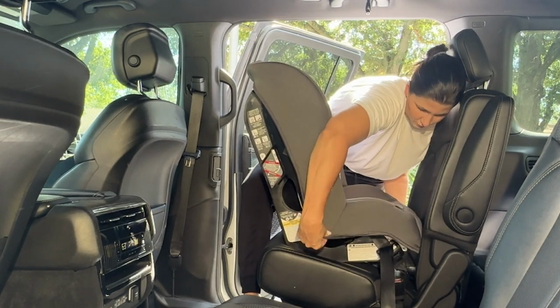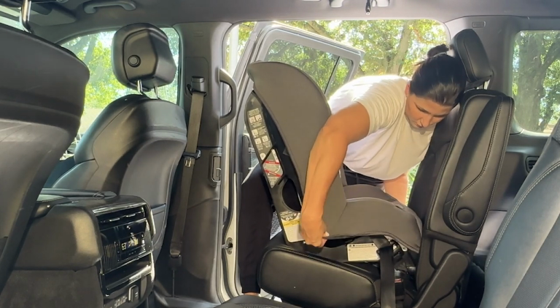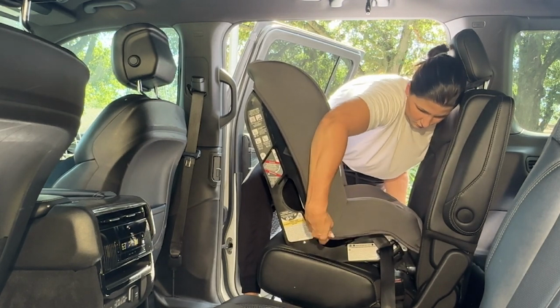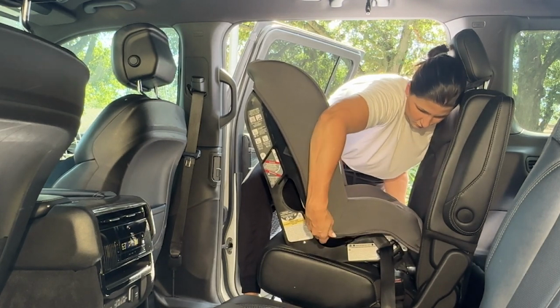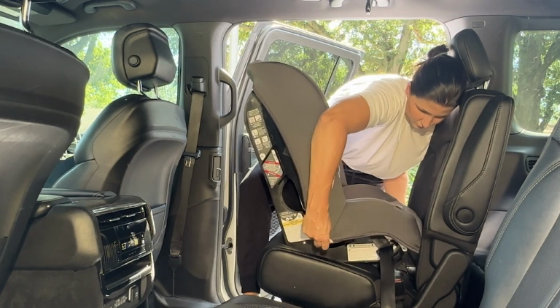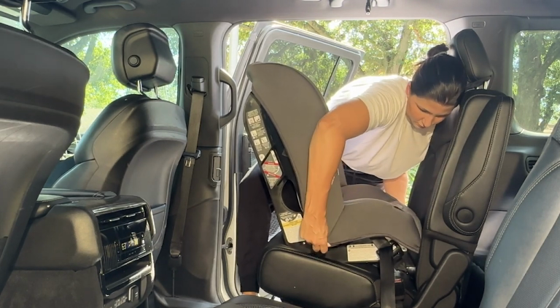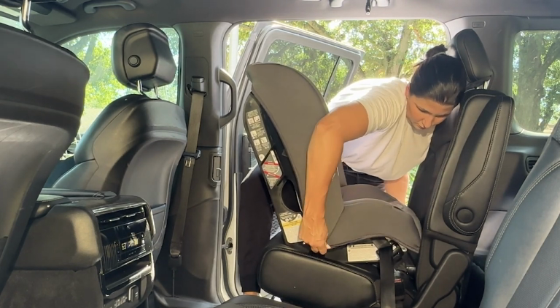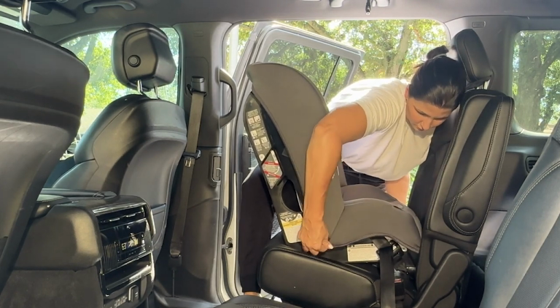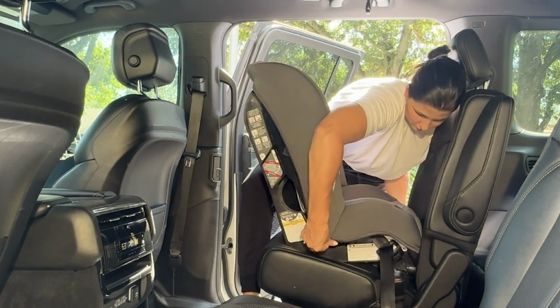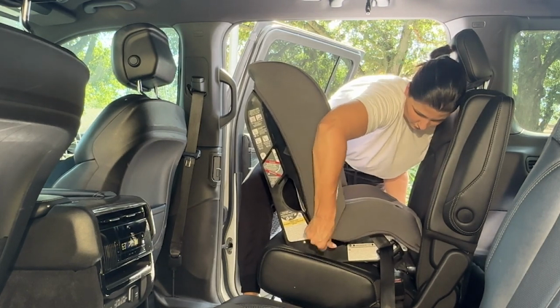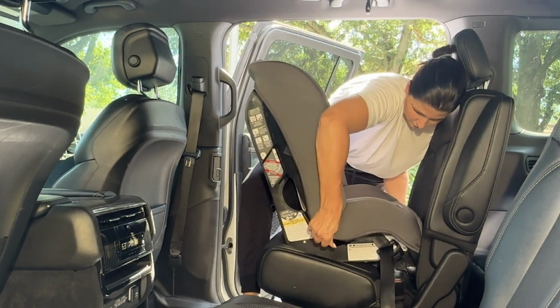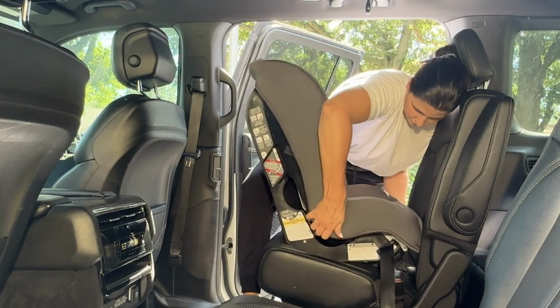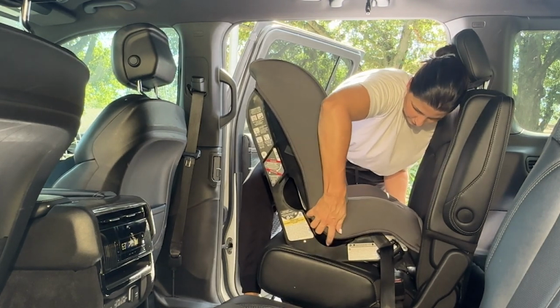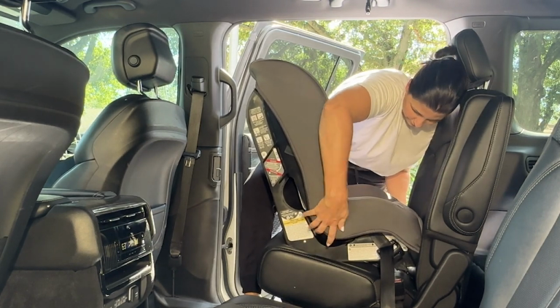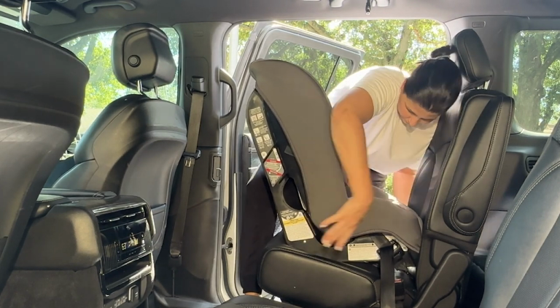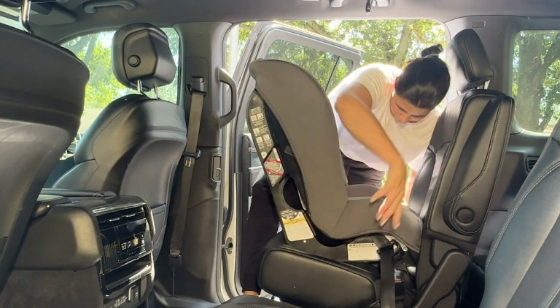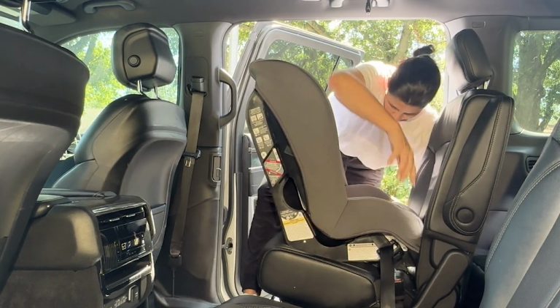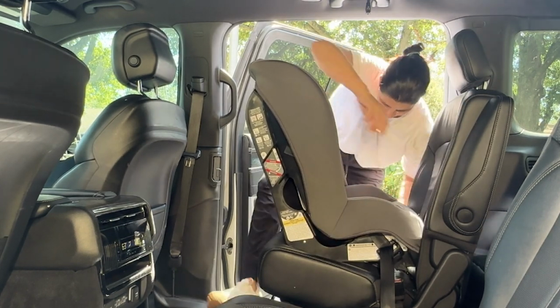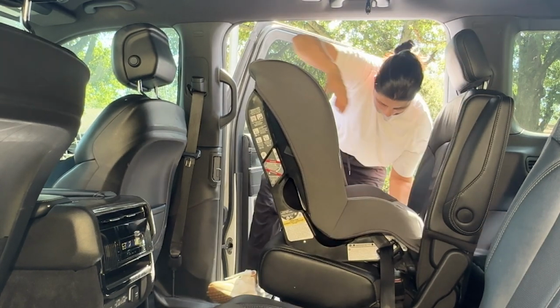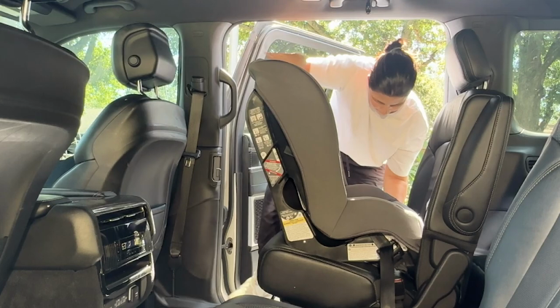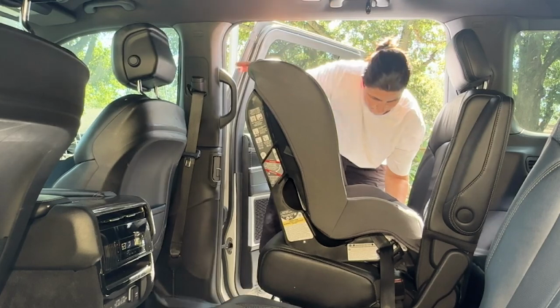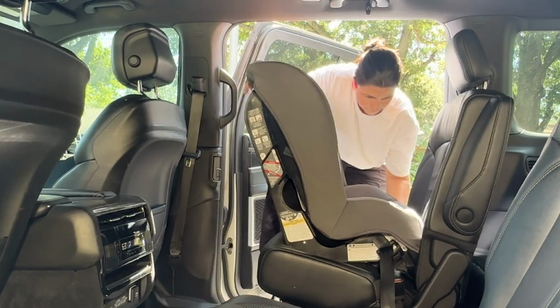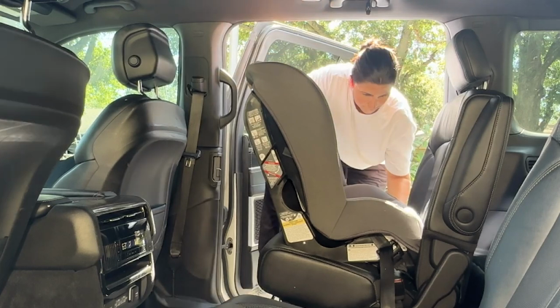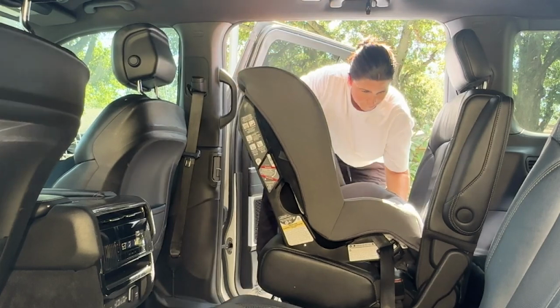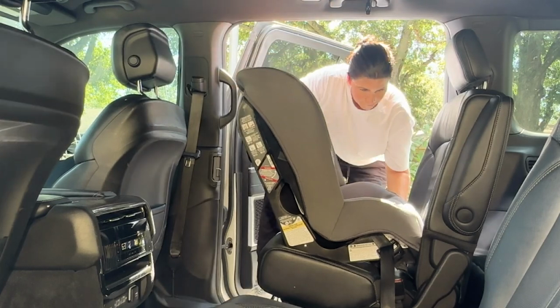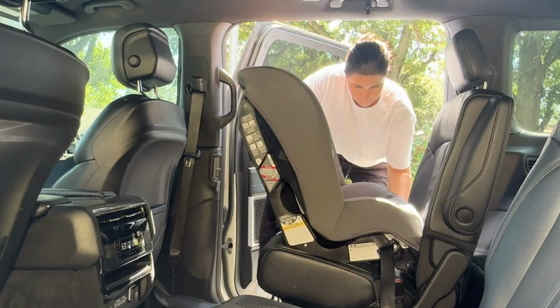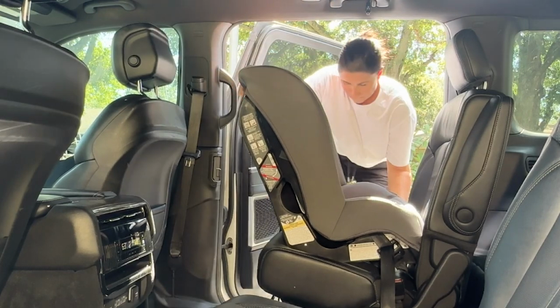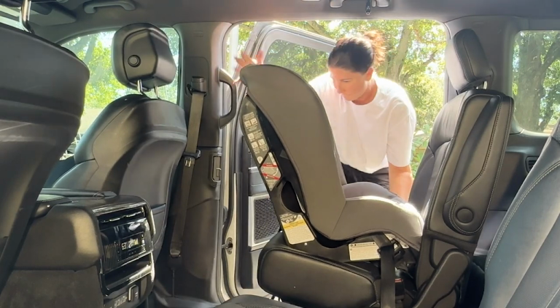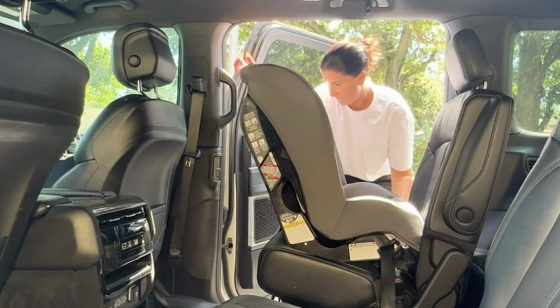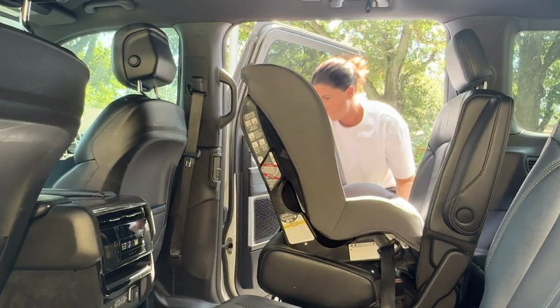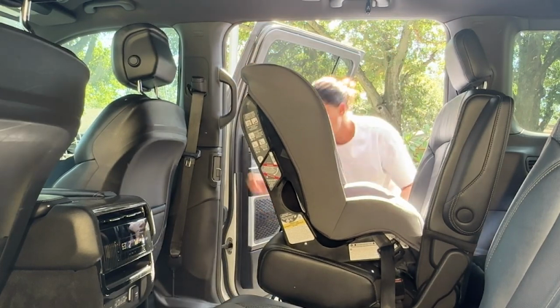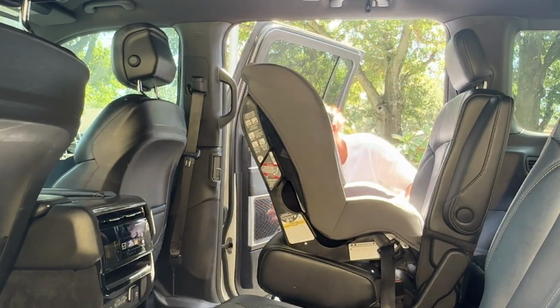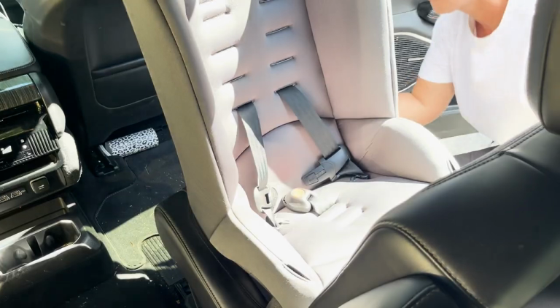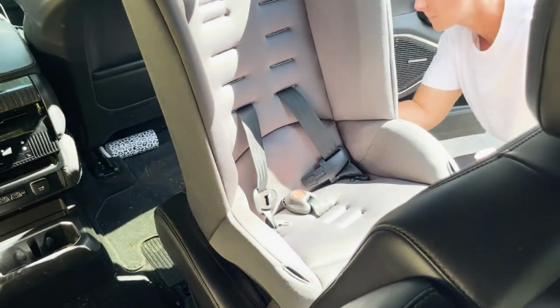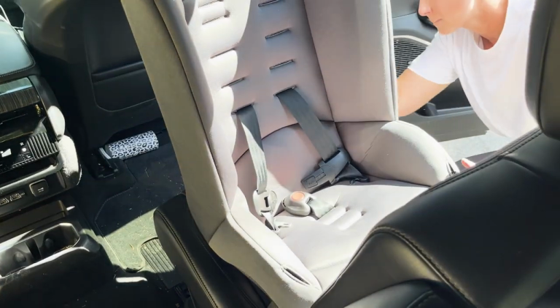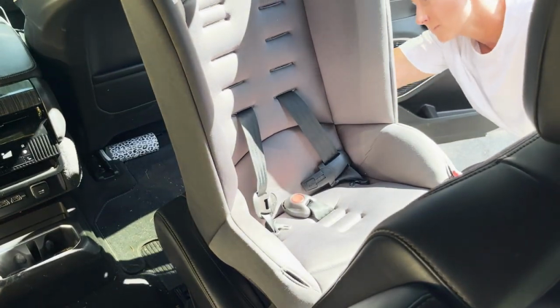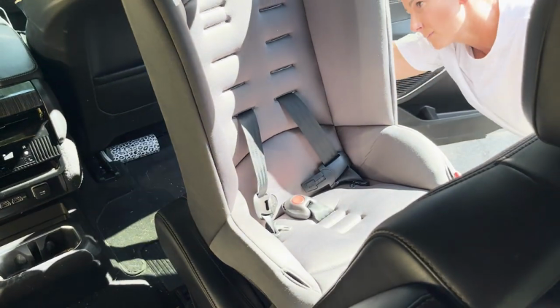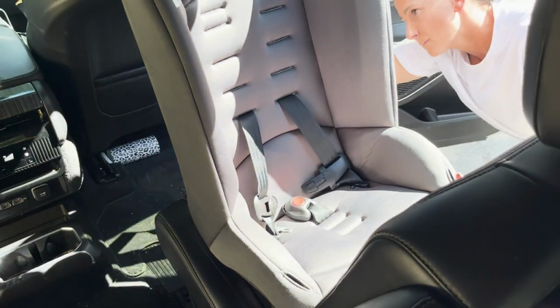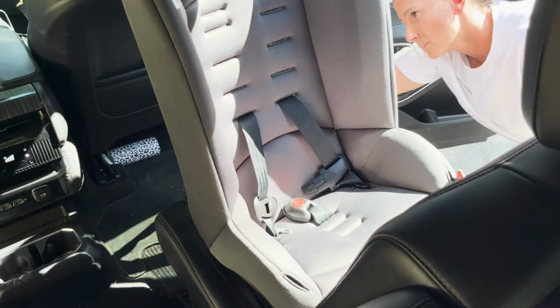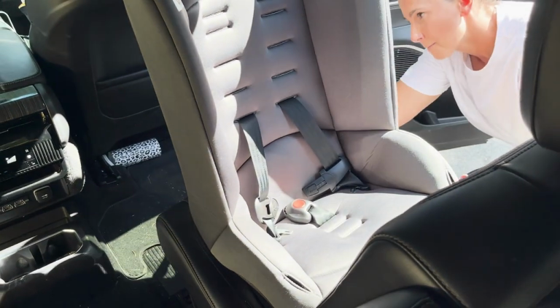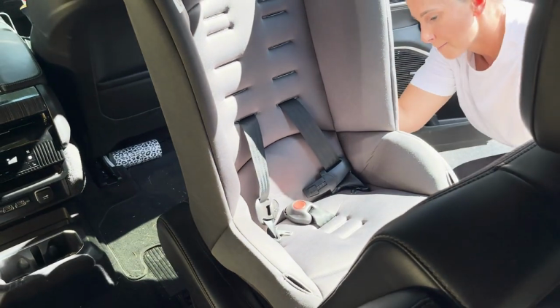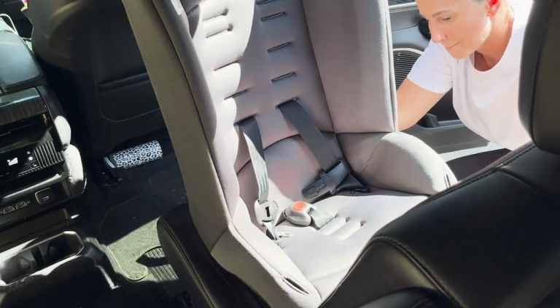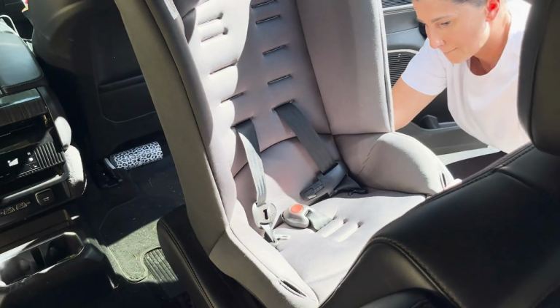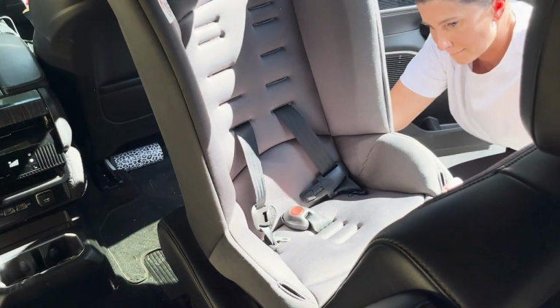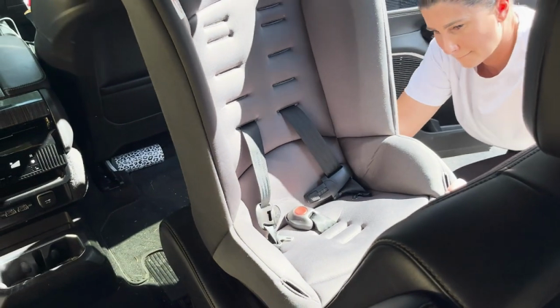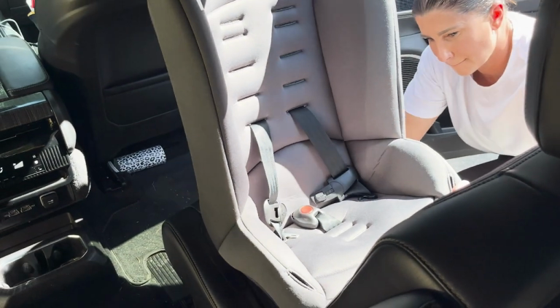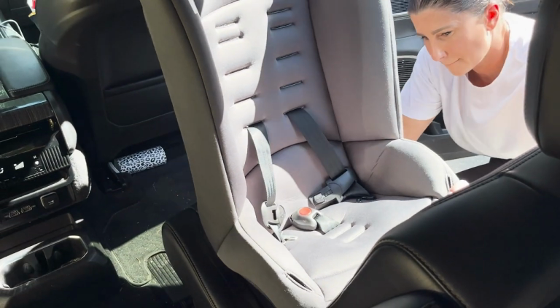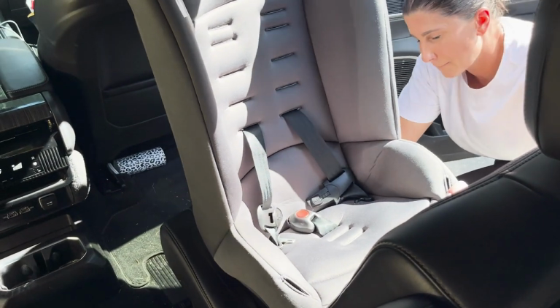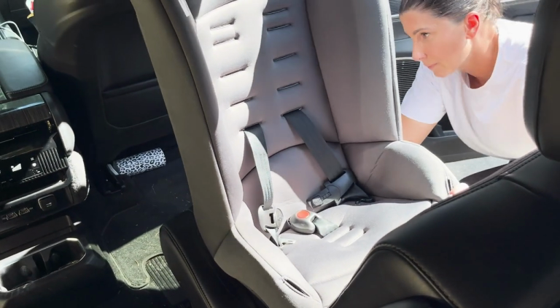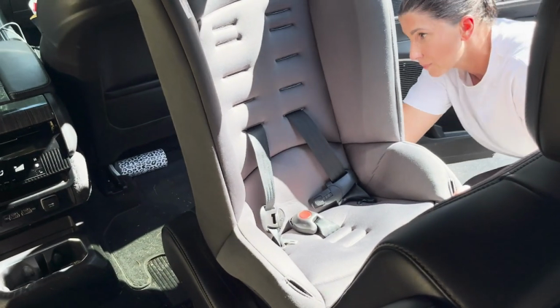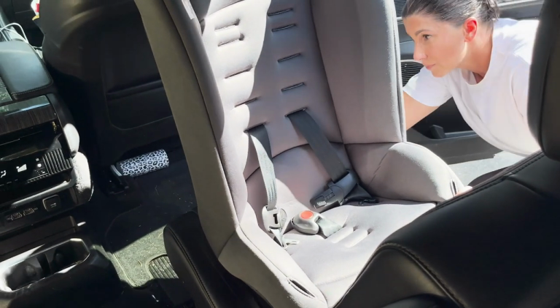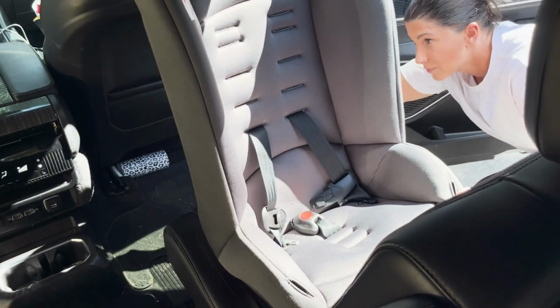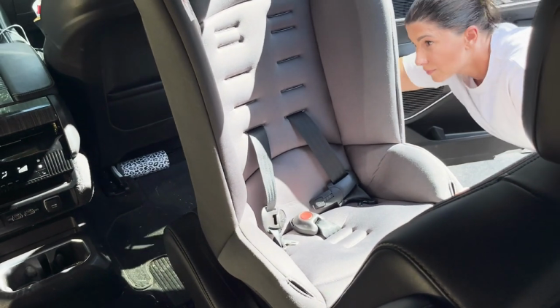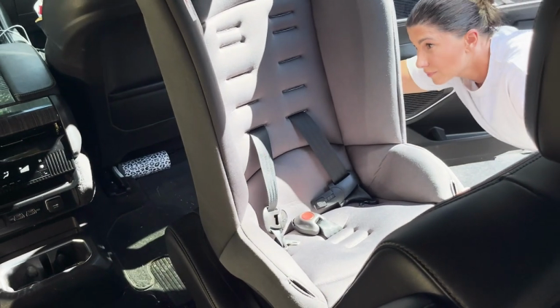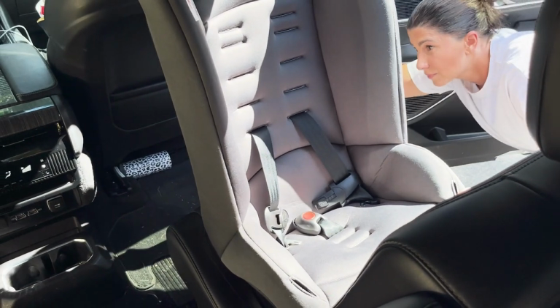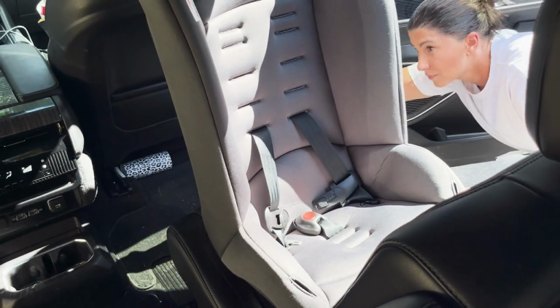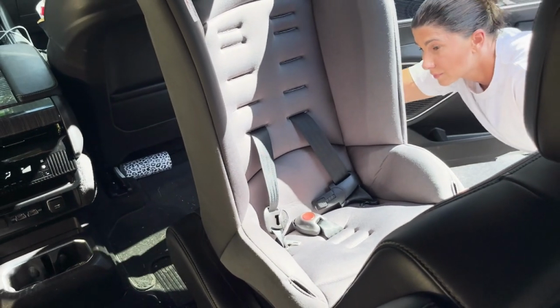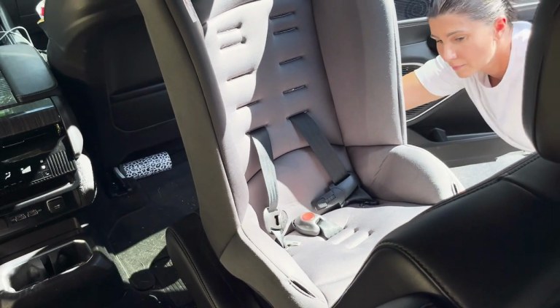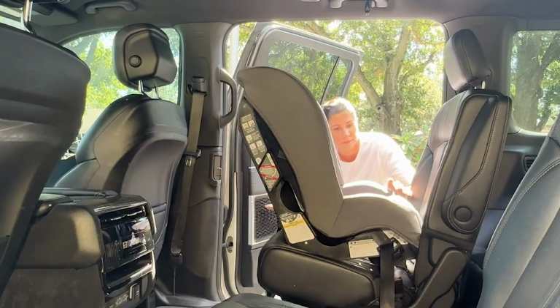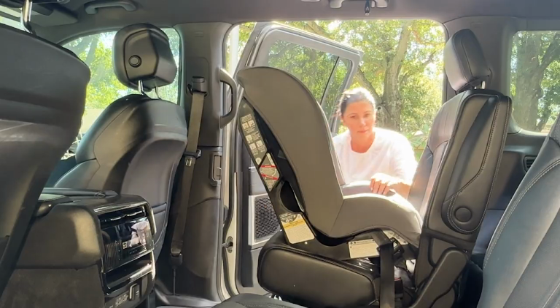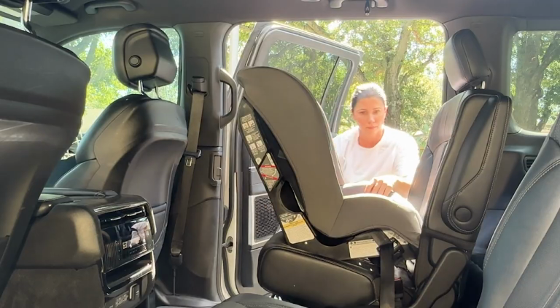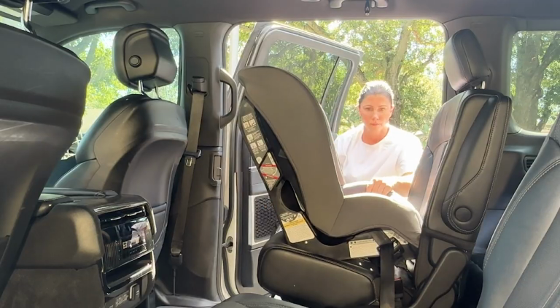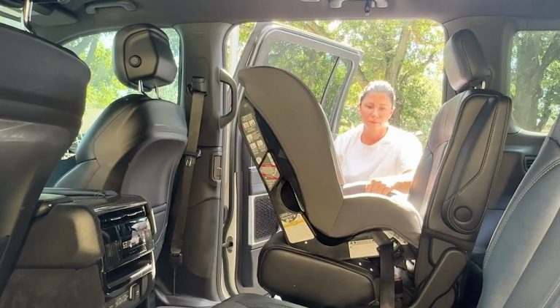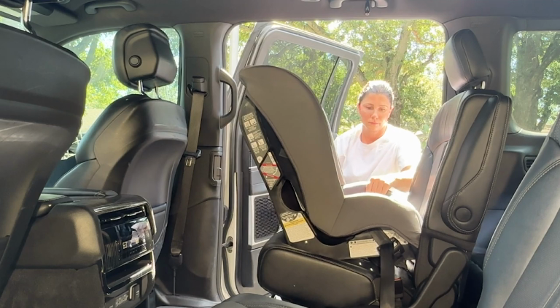Get that cover back on. You may have to shimmy the seat a little bit to get the recline correct, and then do your final test for tightness.